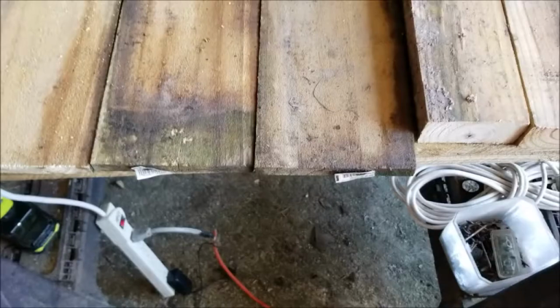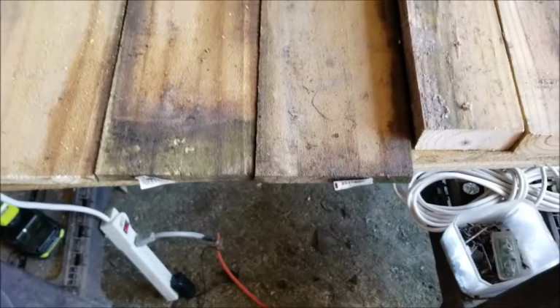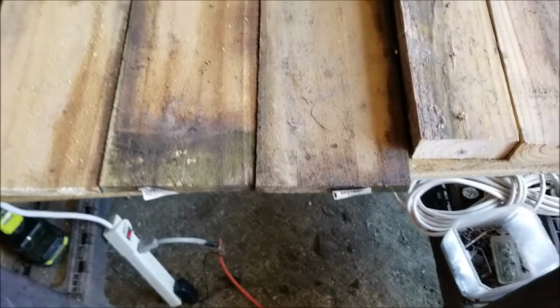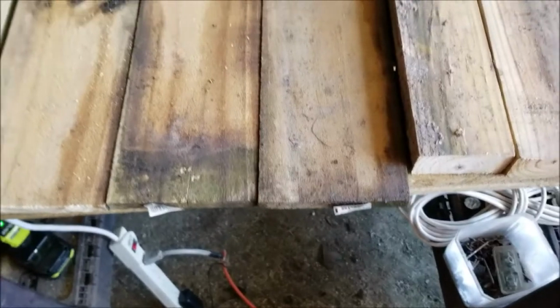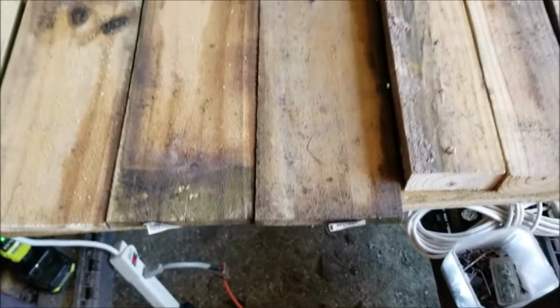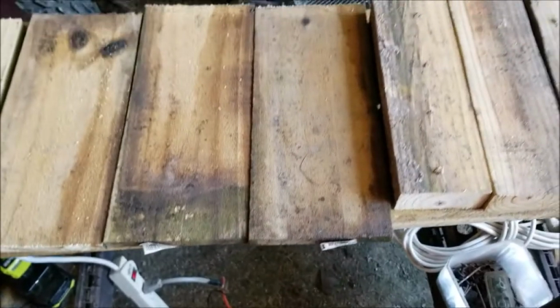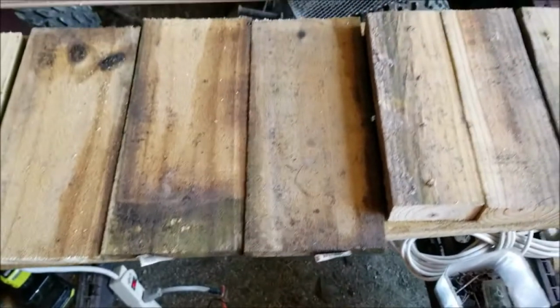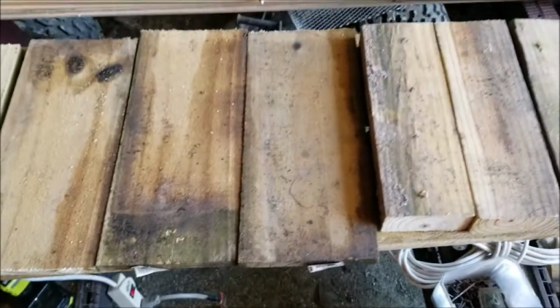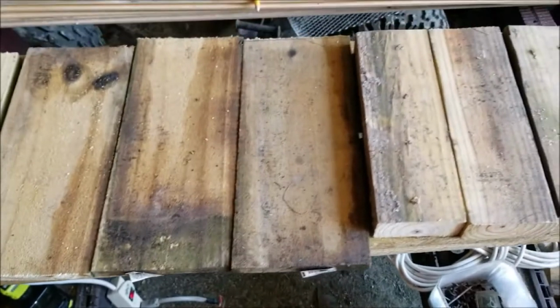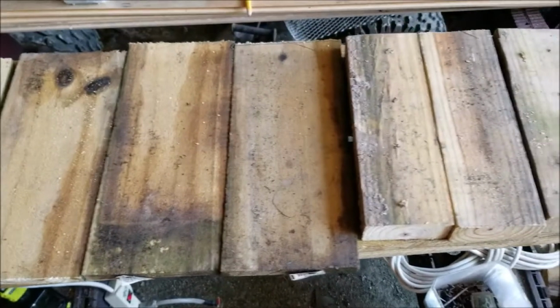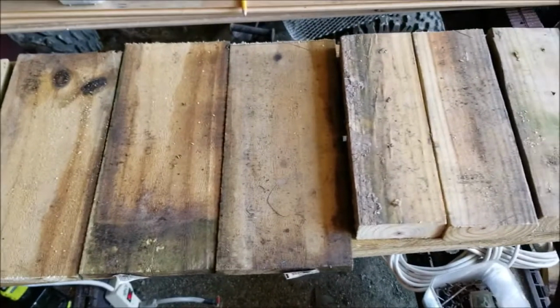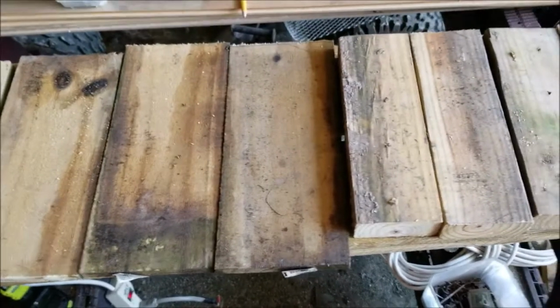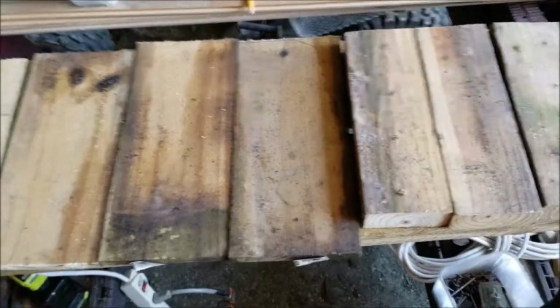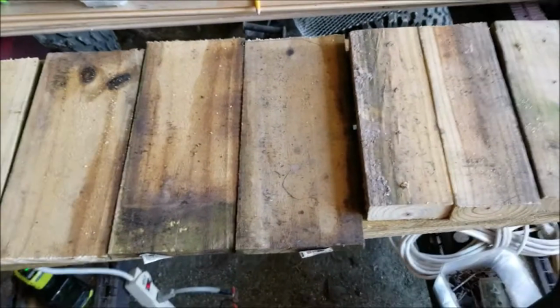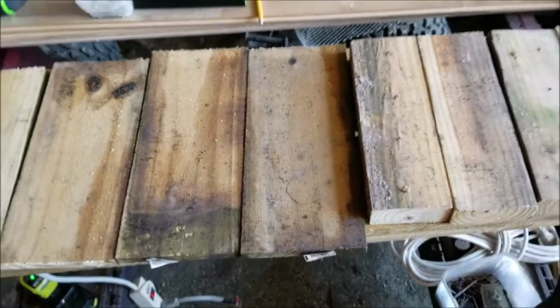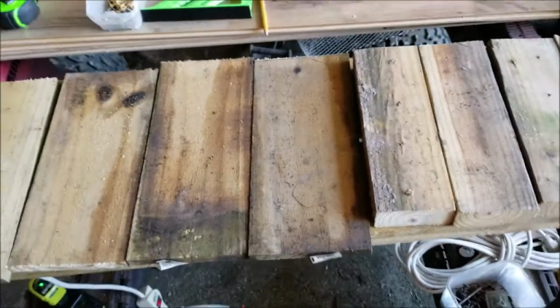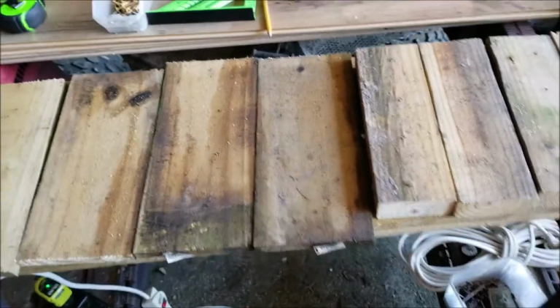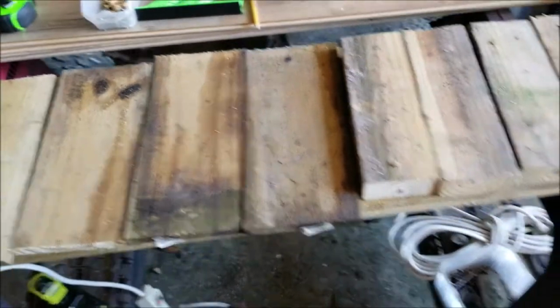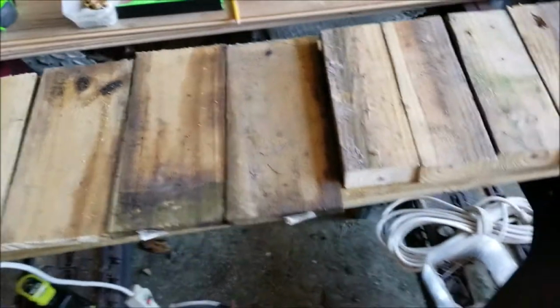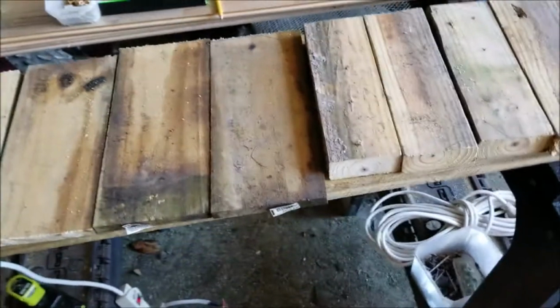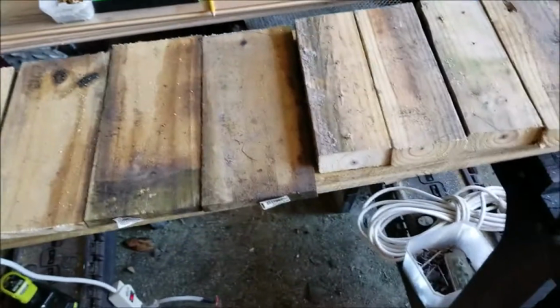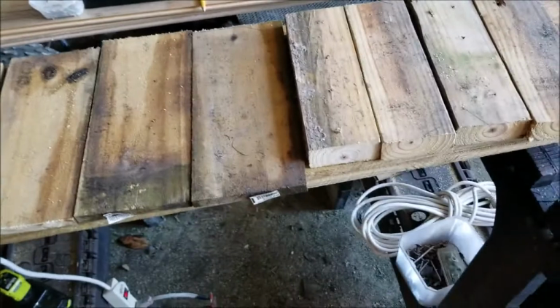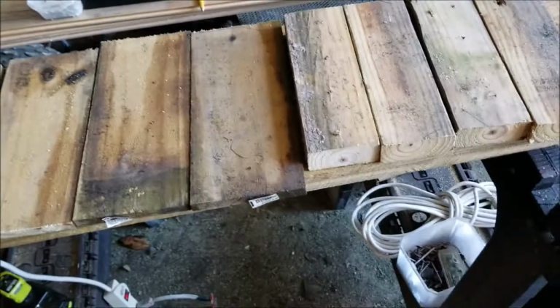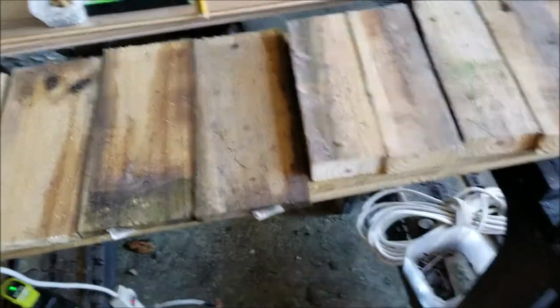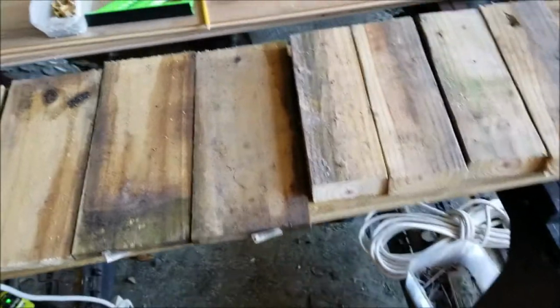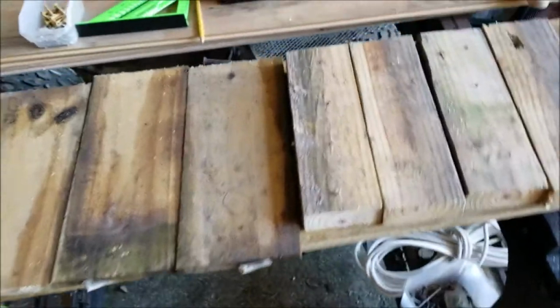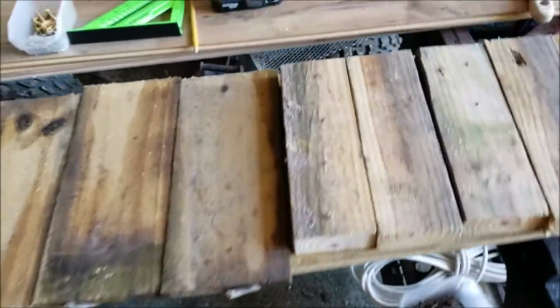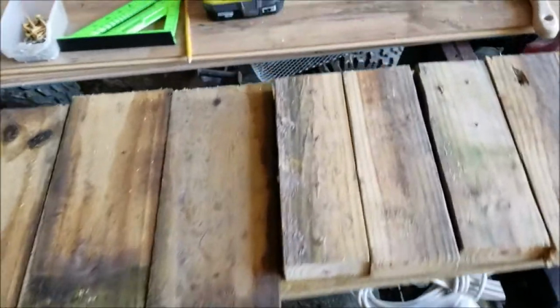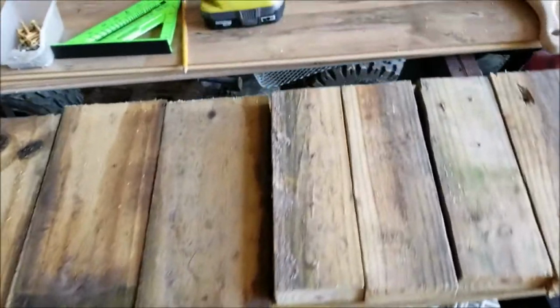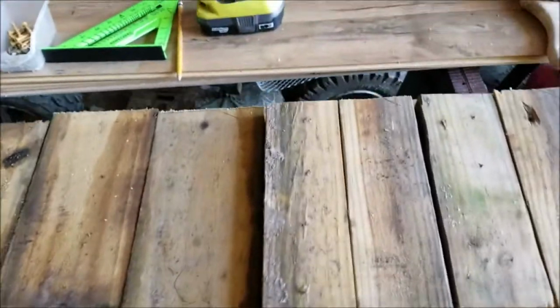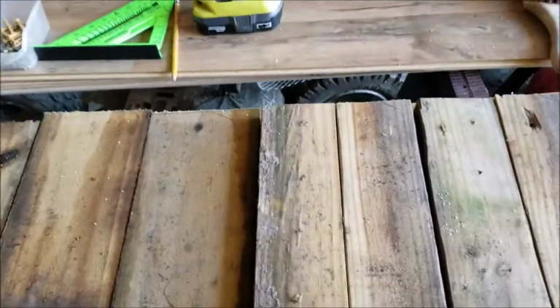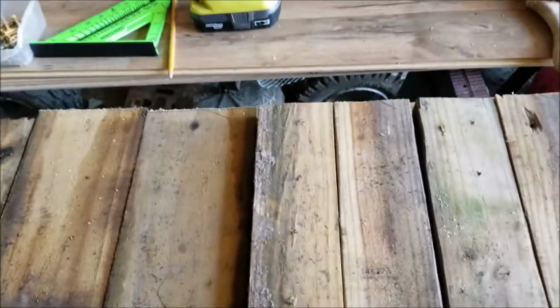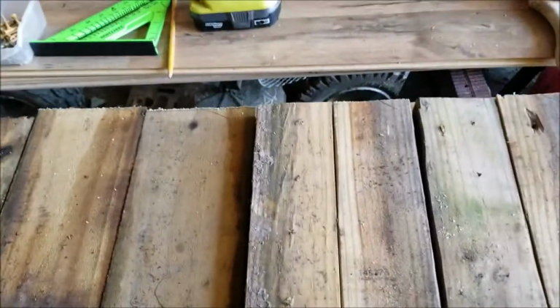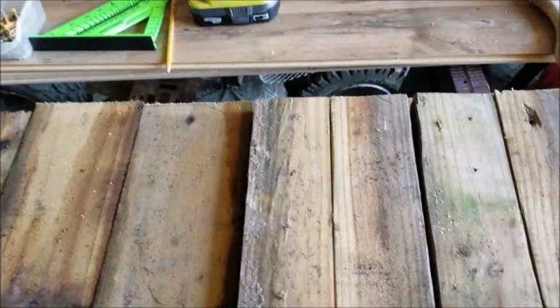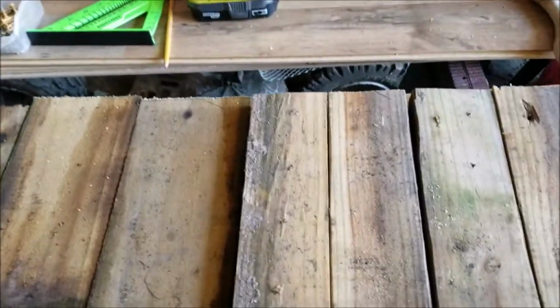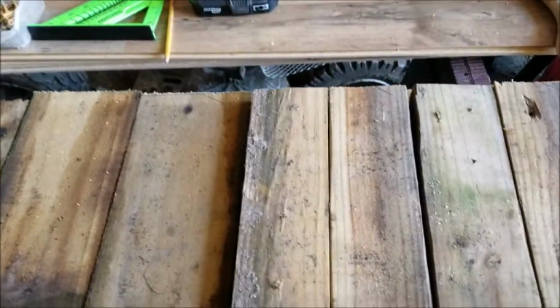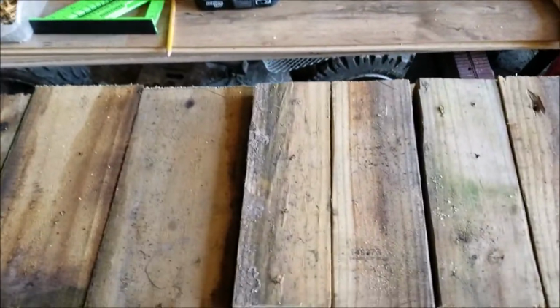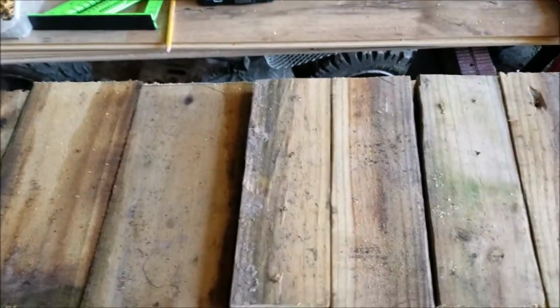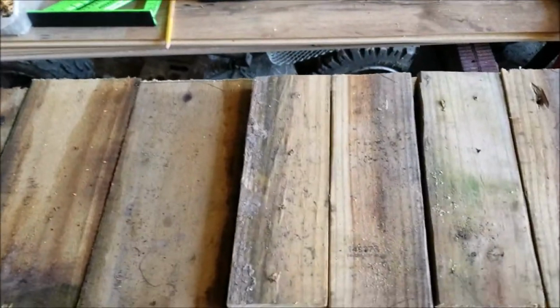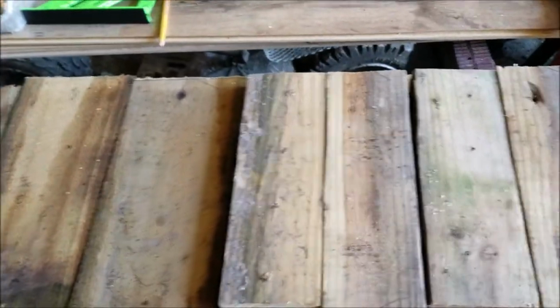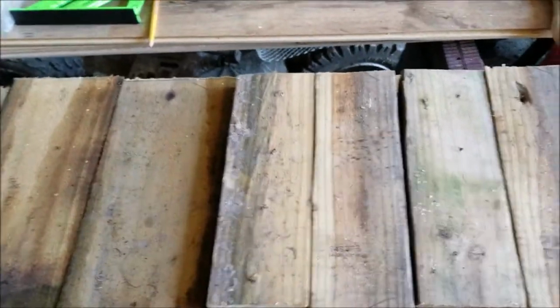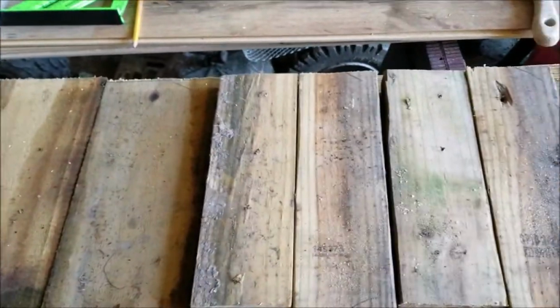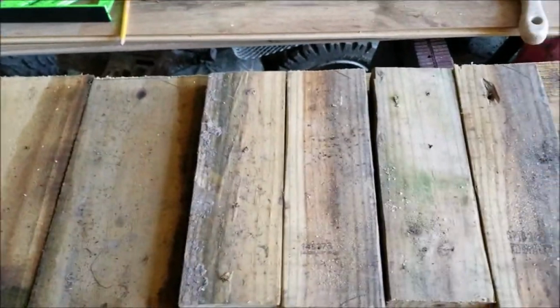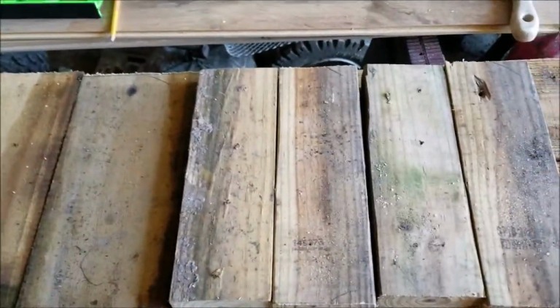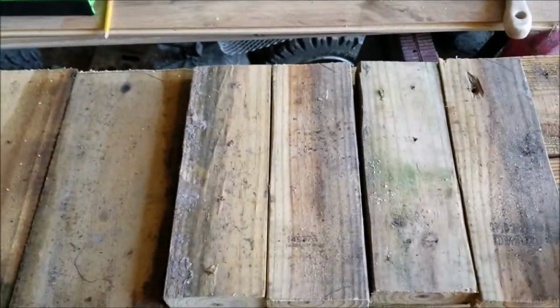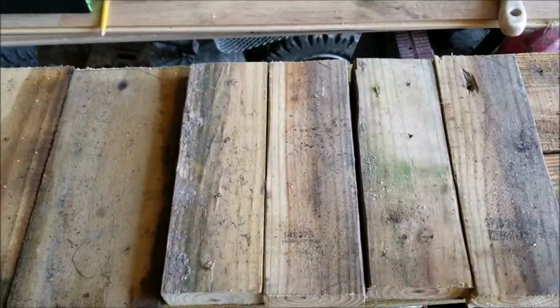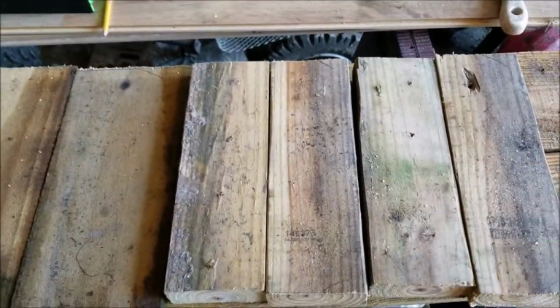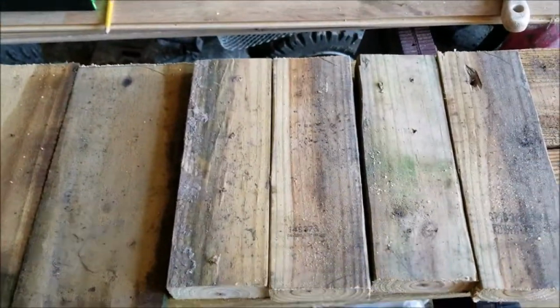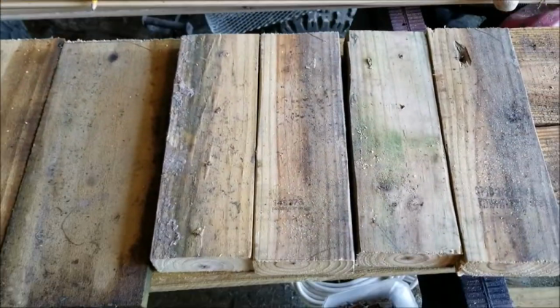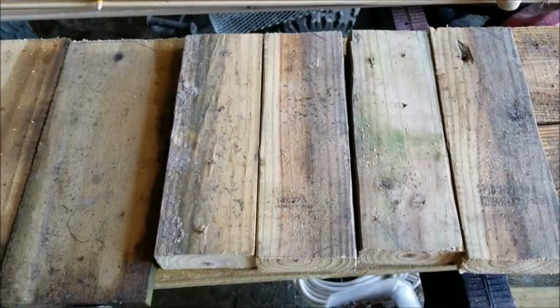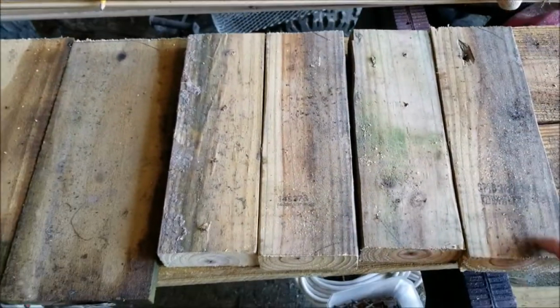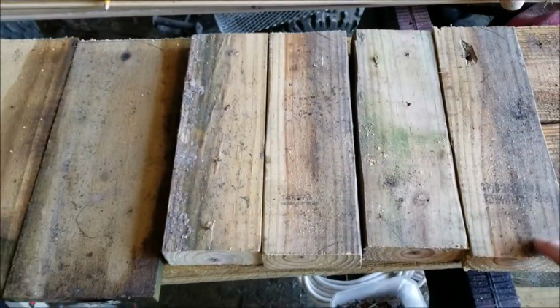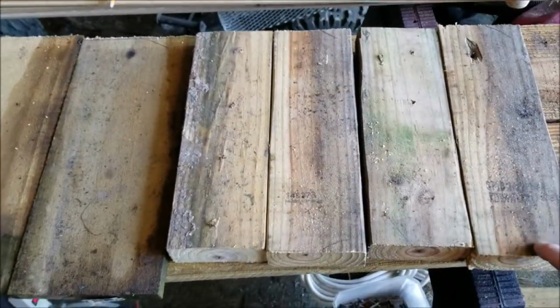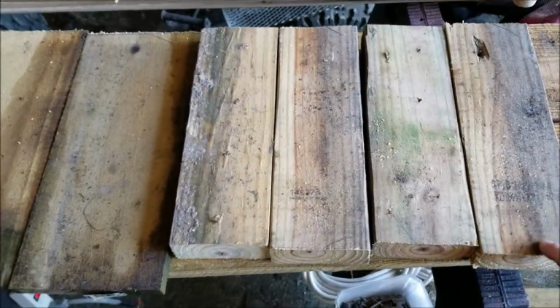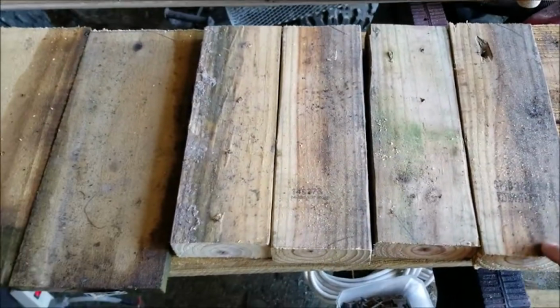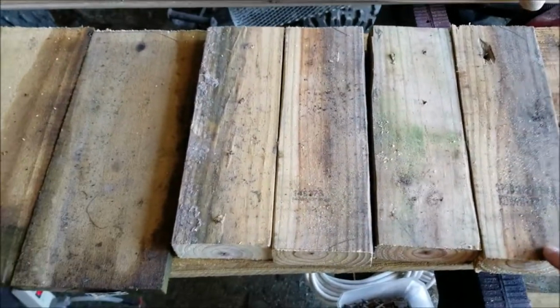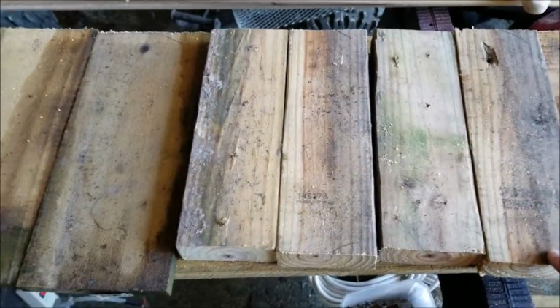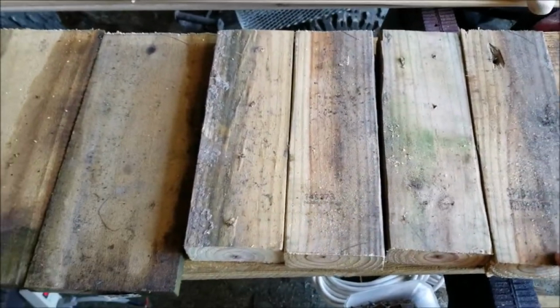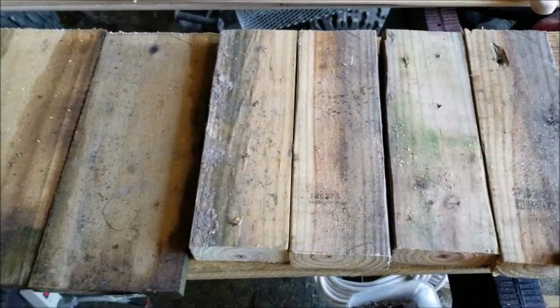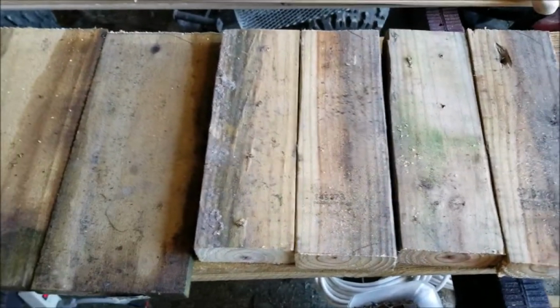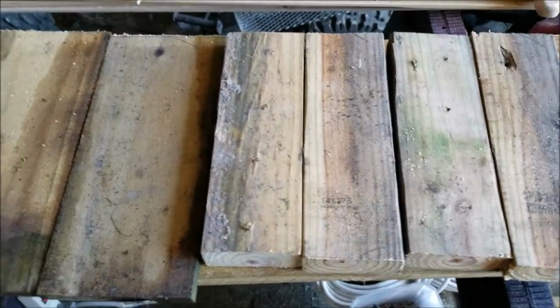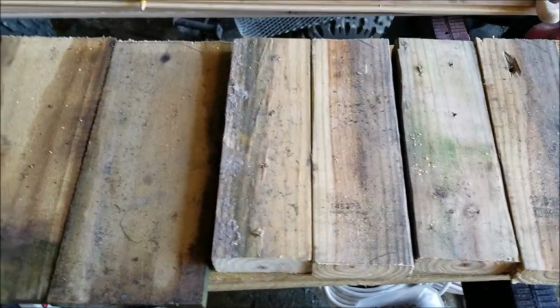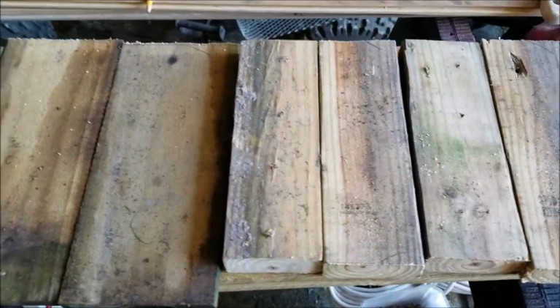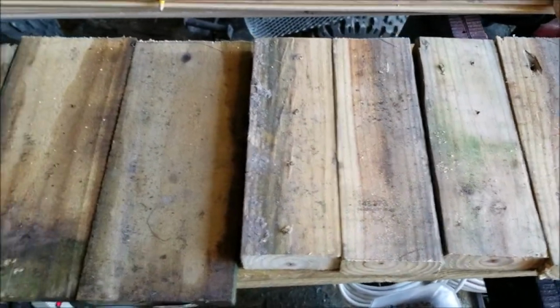Welcome to JRM Sweeps. Today I'm going to make a planter's box out of some old fence pickets and some old 2x4's that I have.